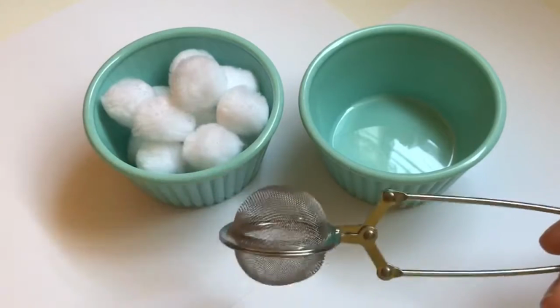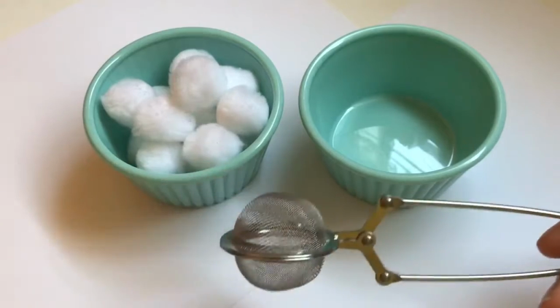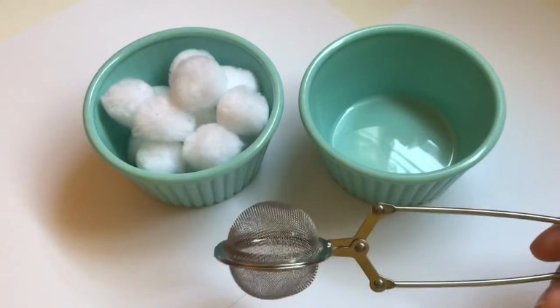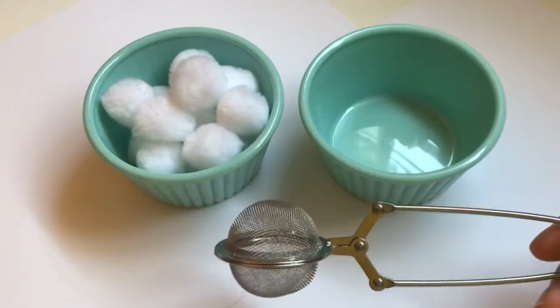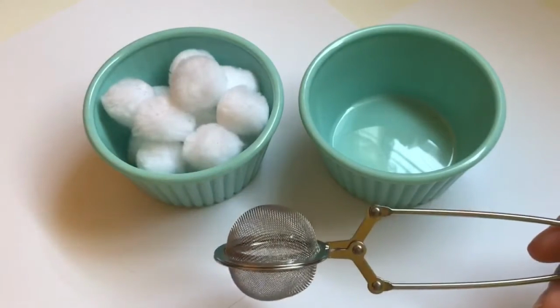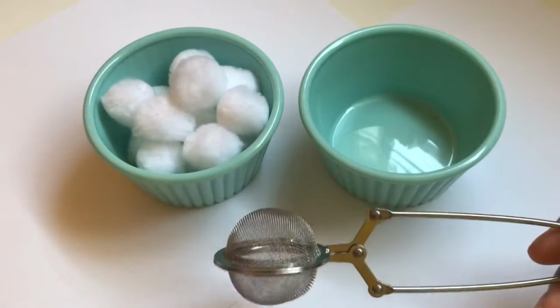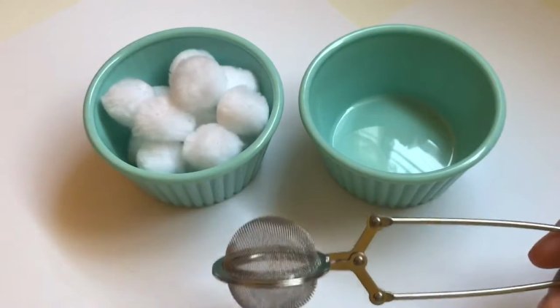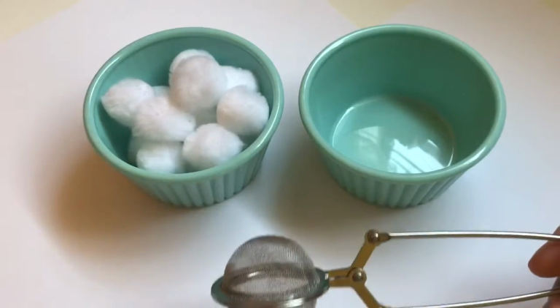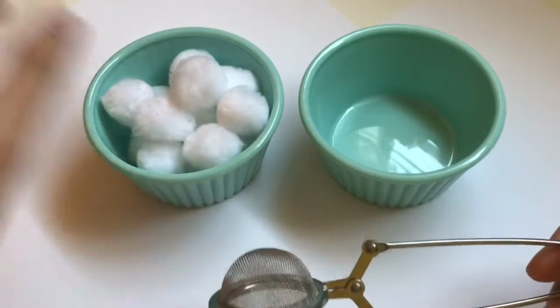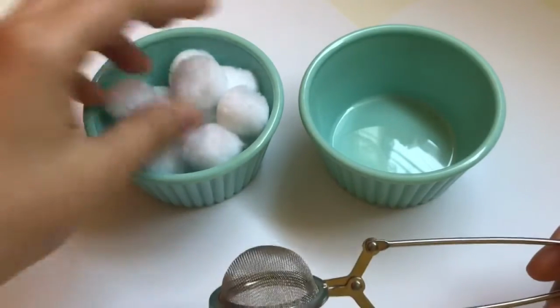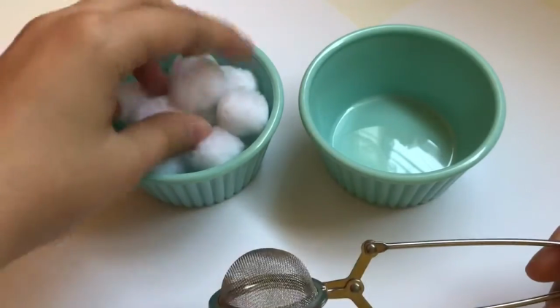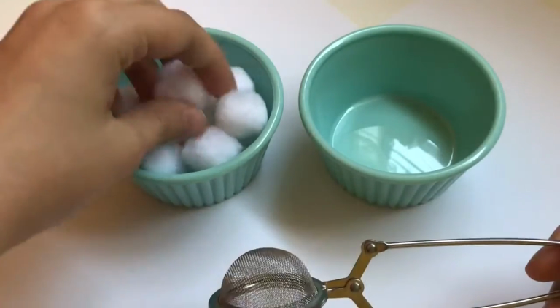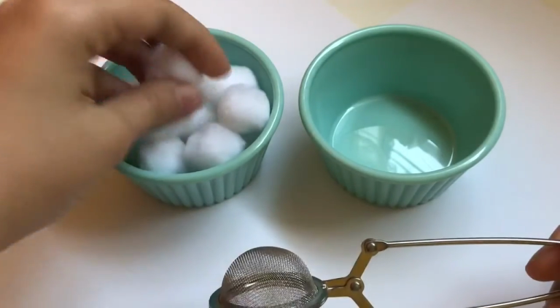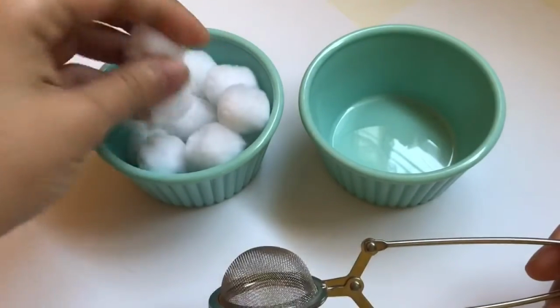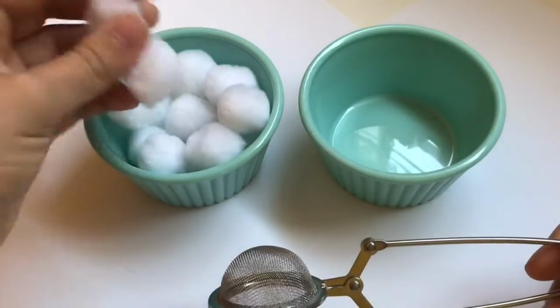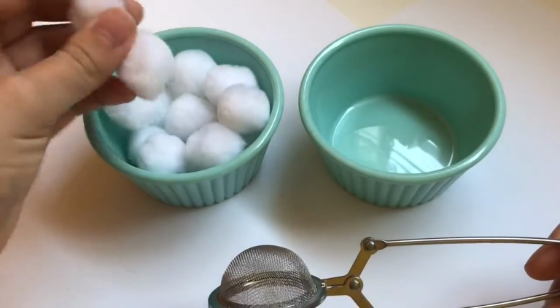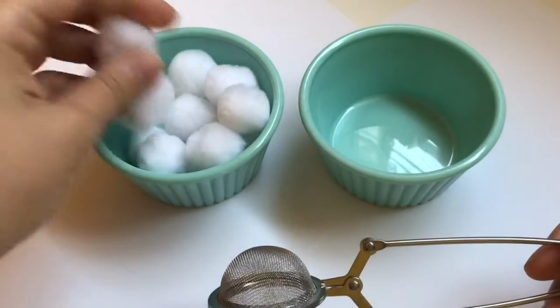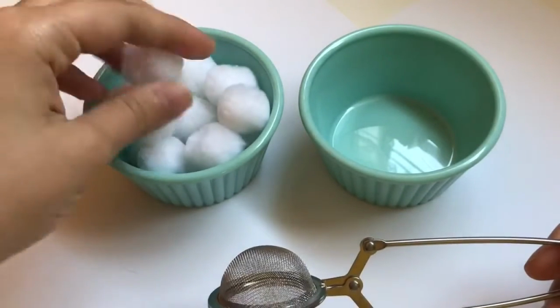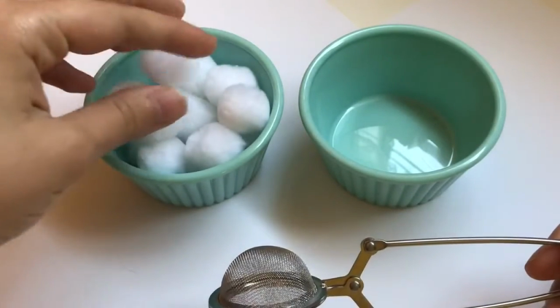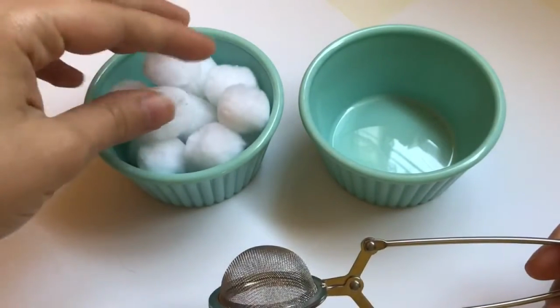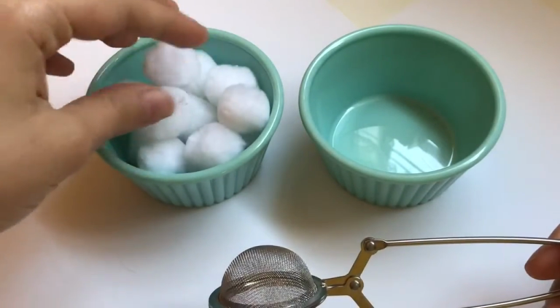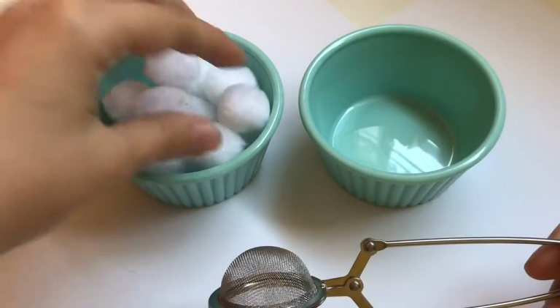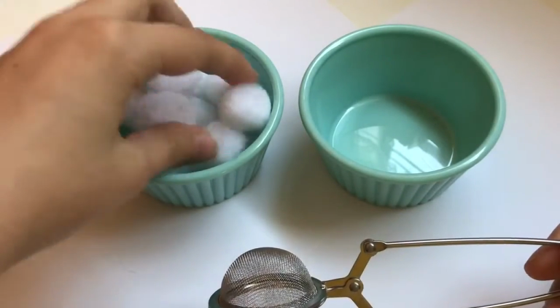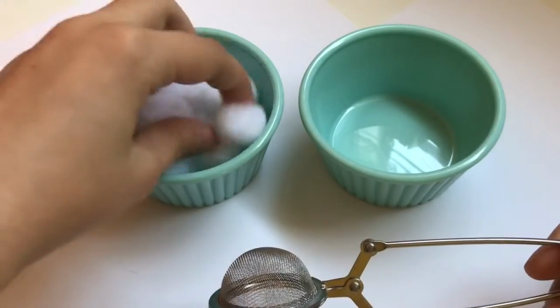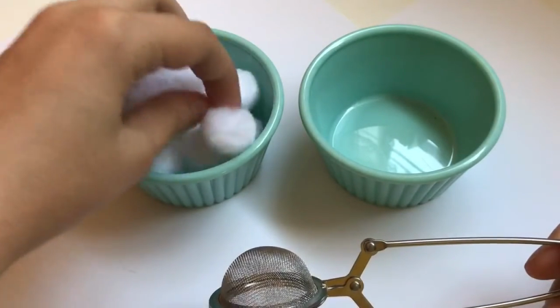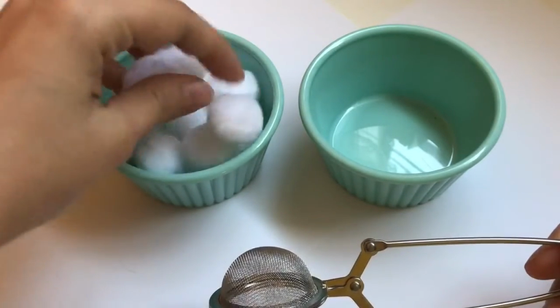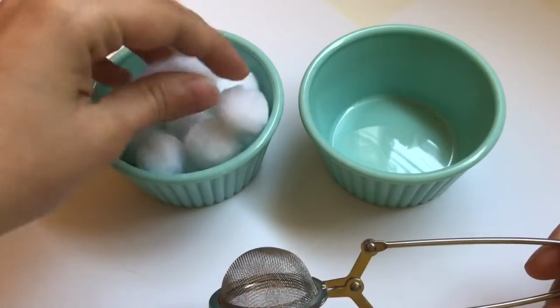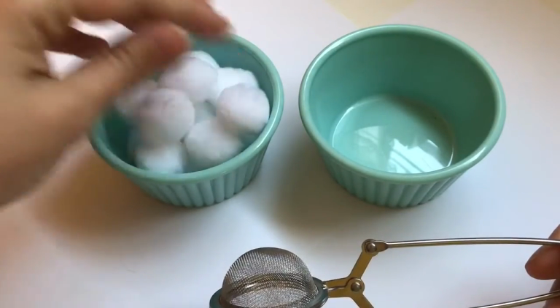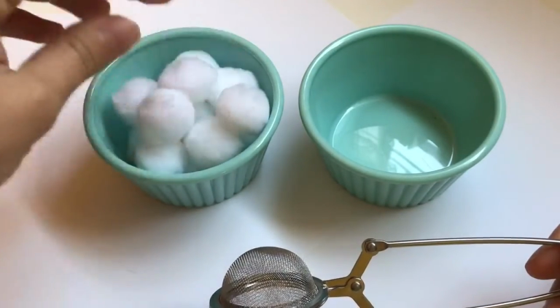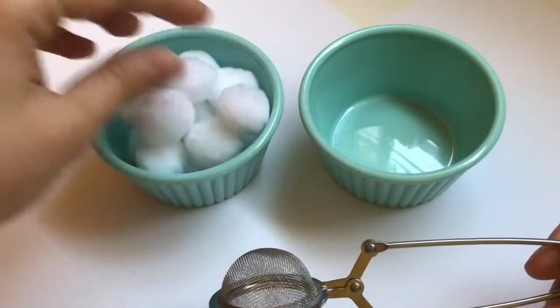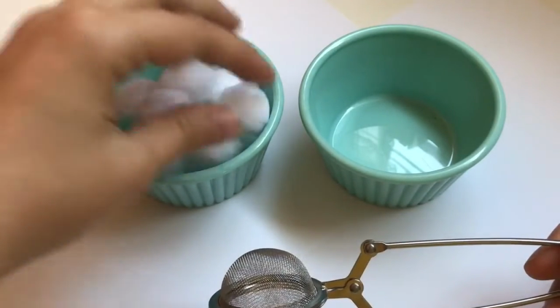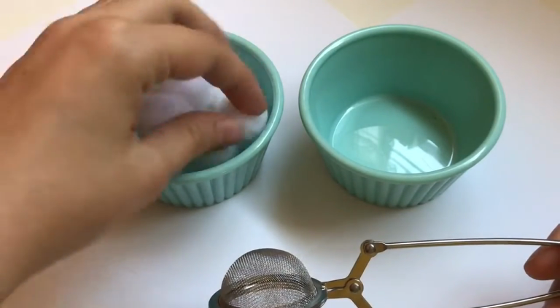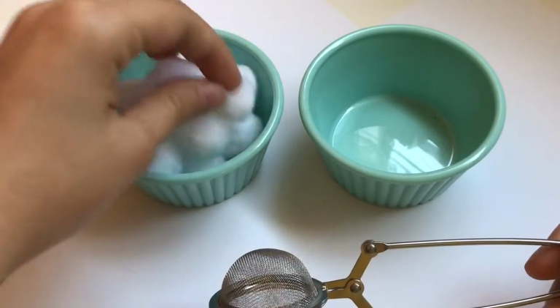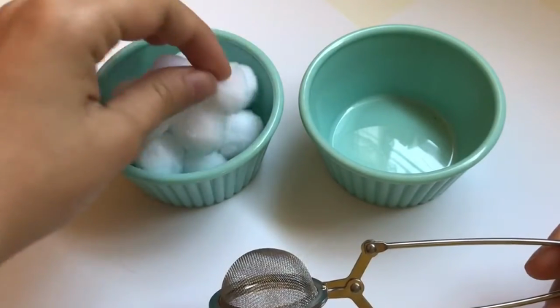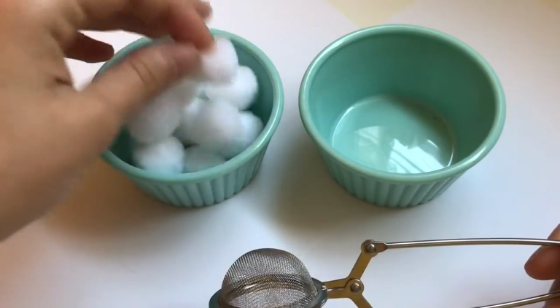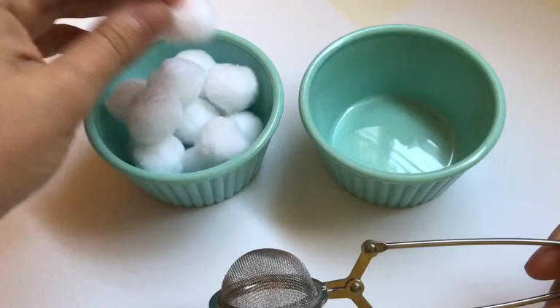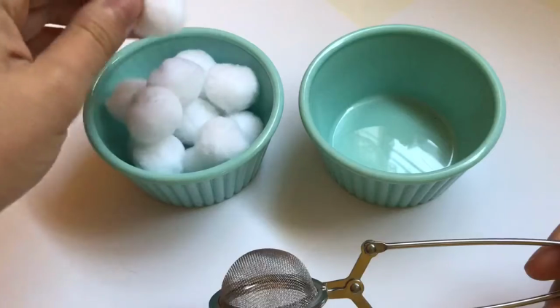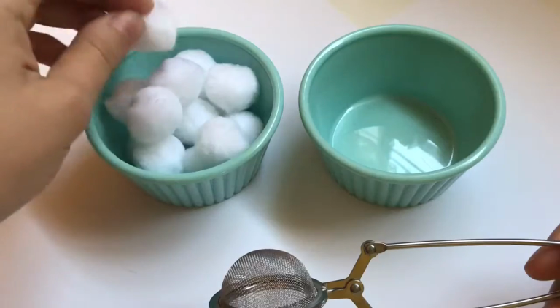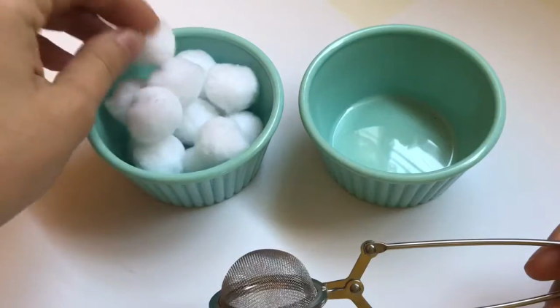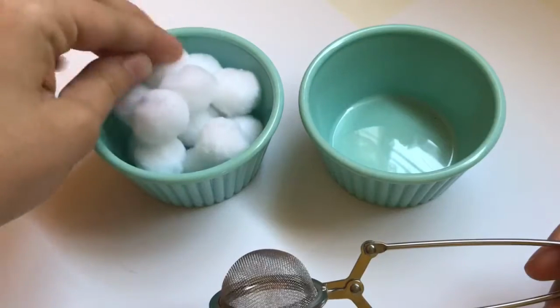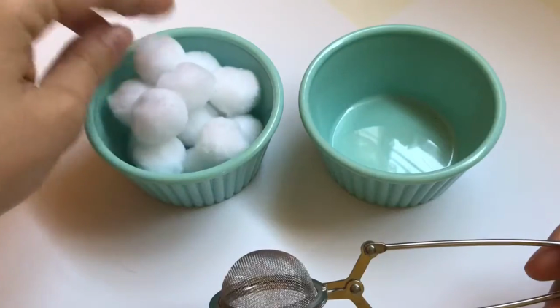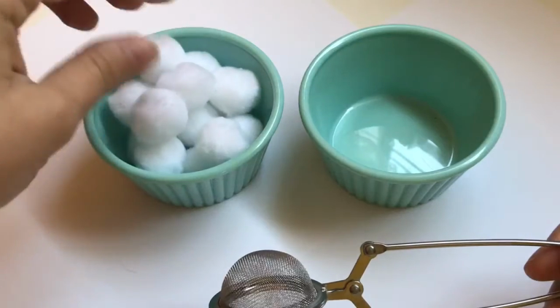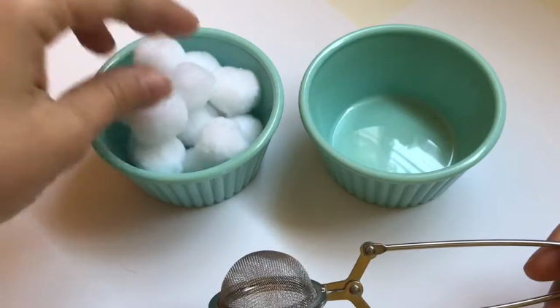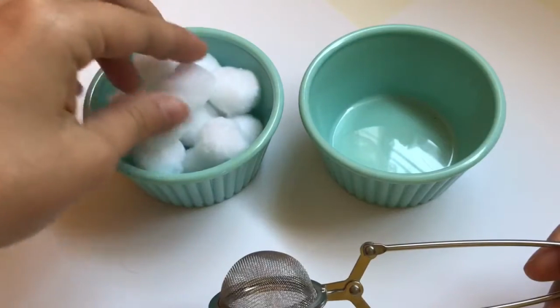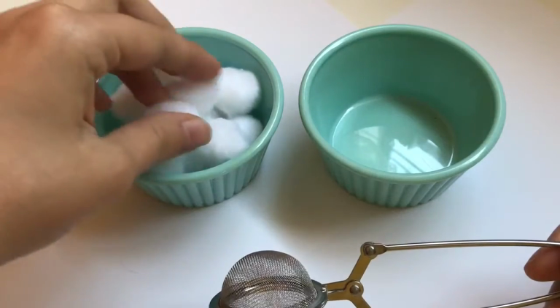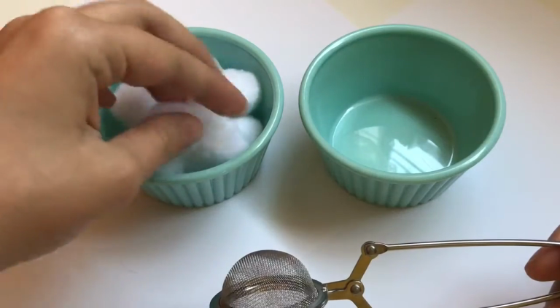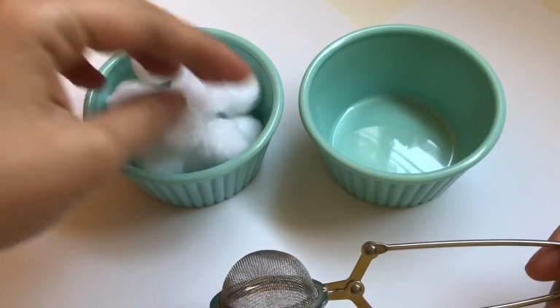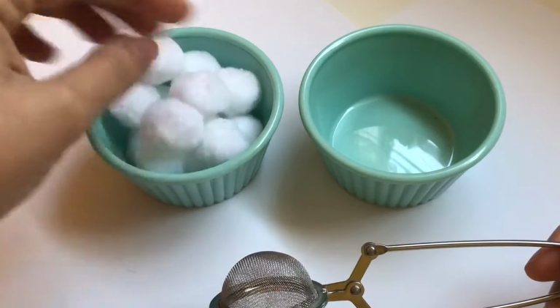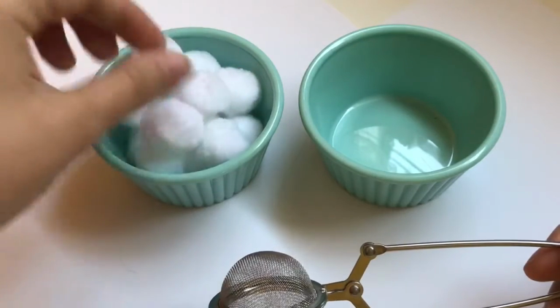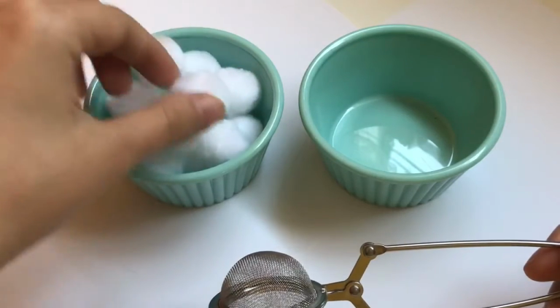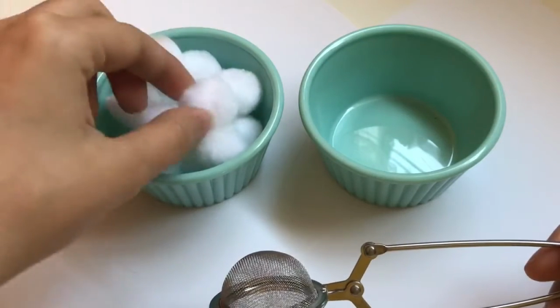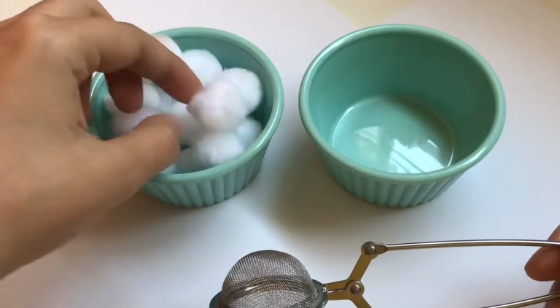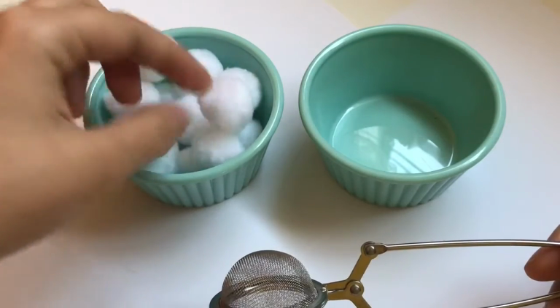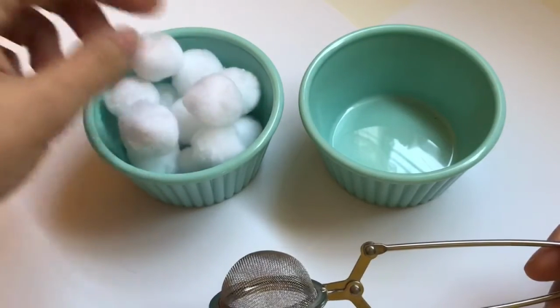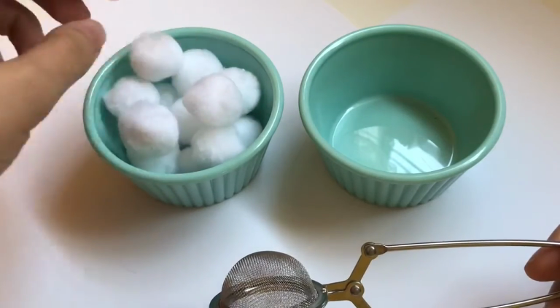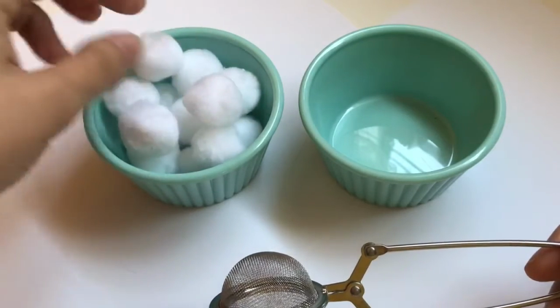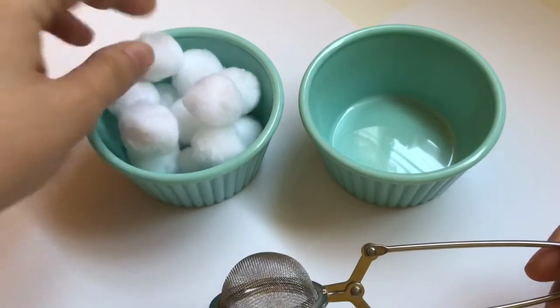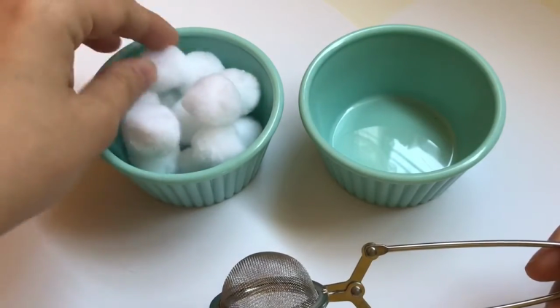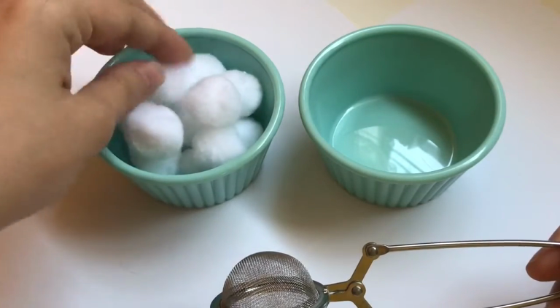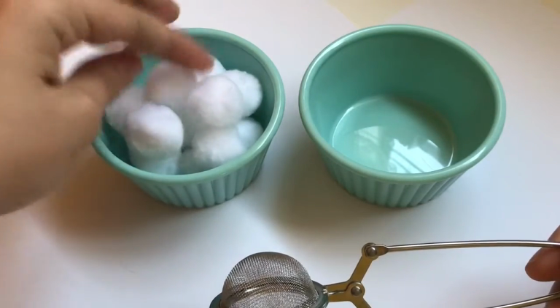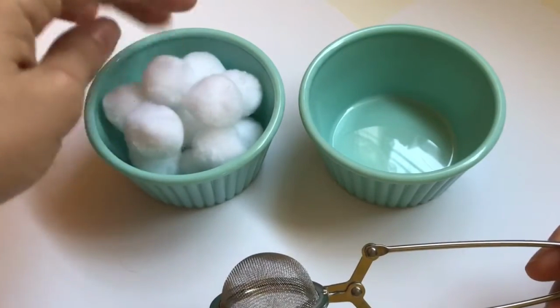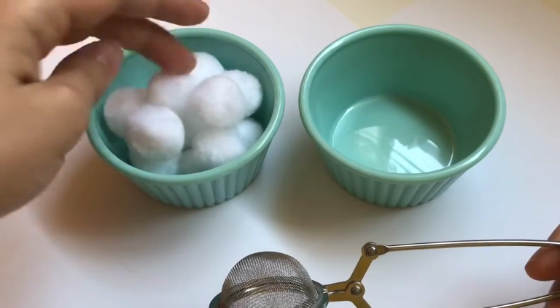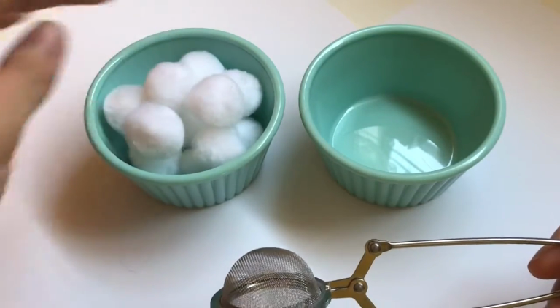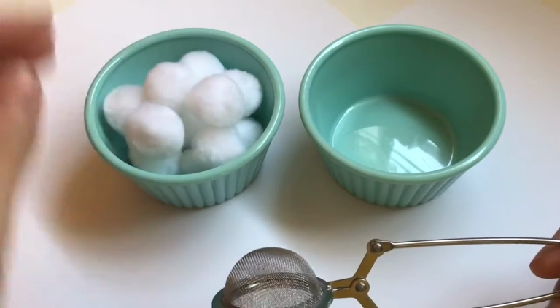I have here some art pom-poms. You can use cotton balls or beads or dry noodles.